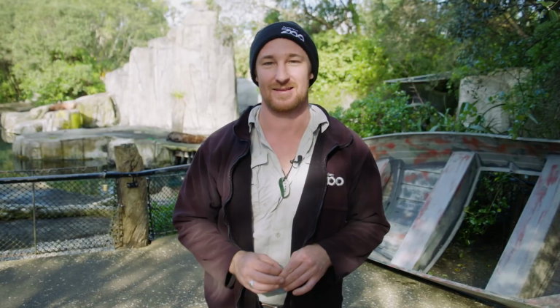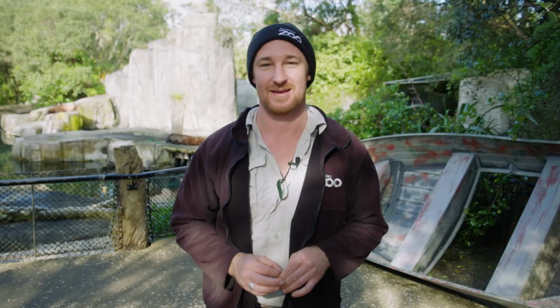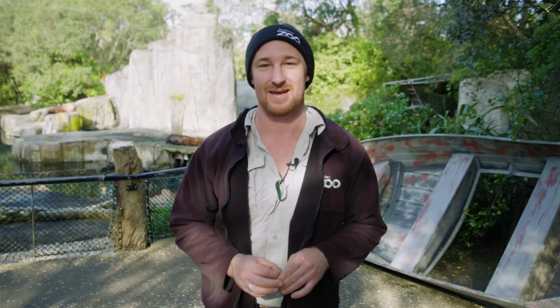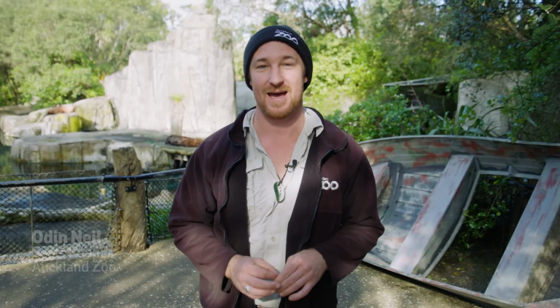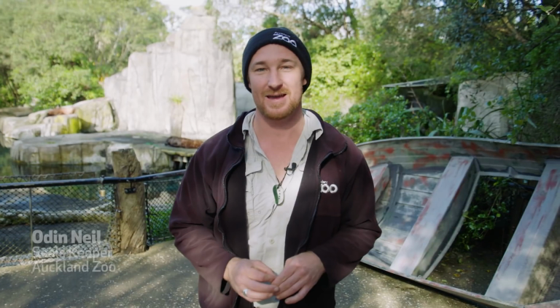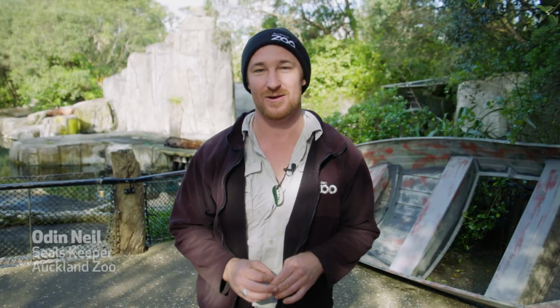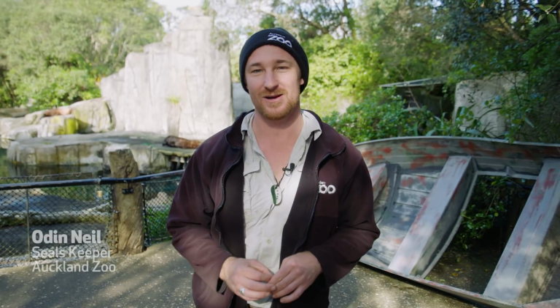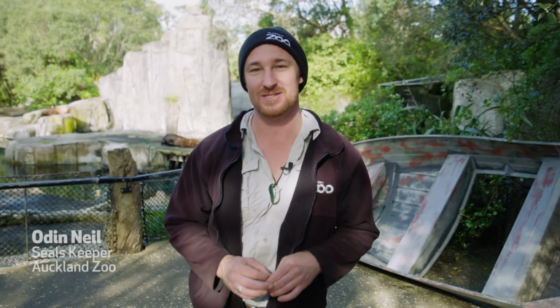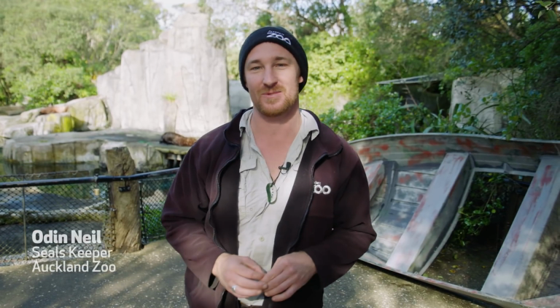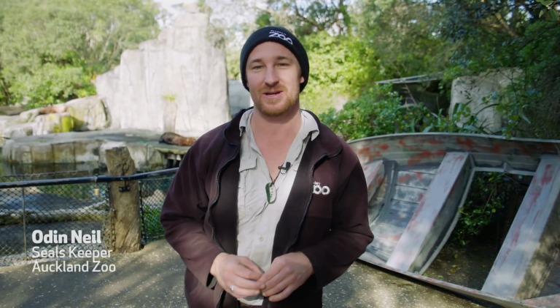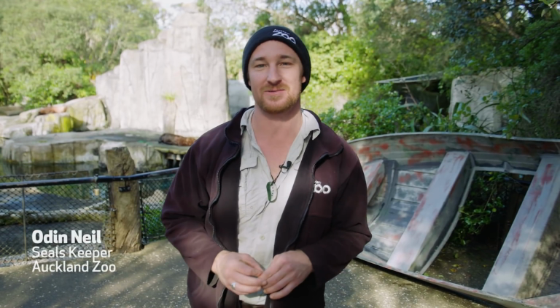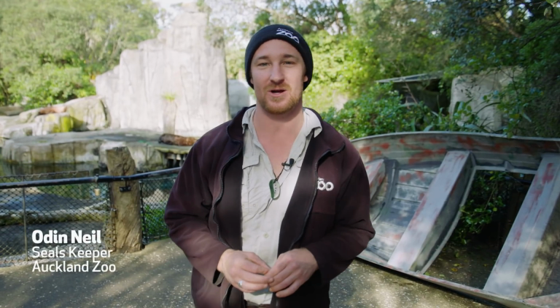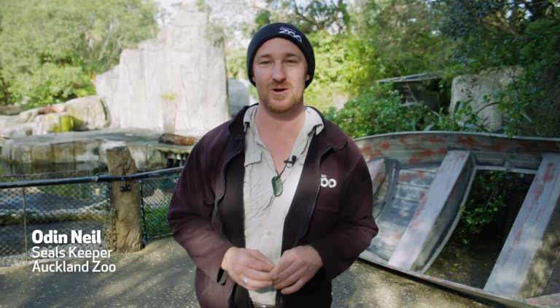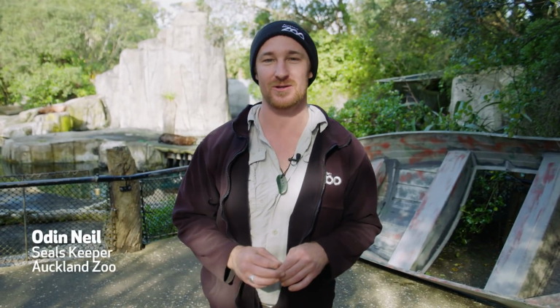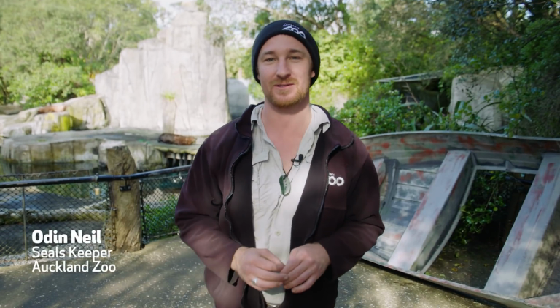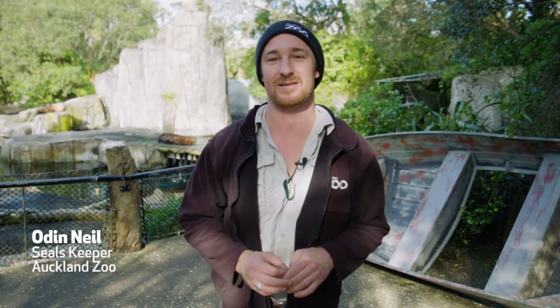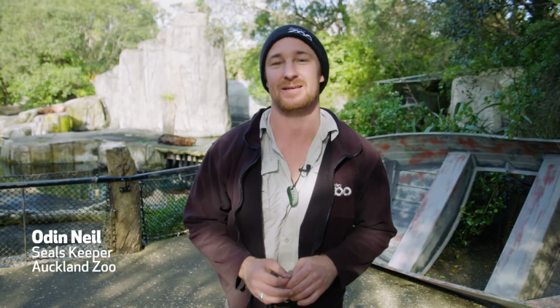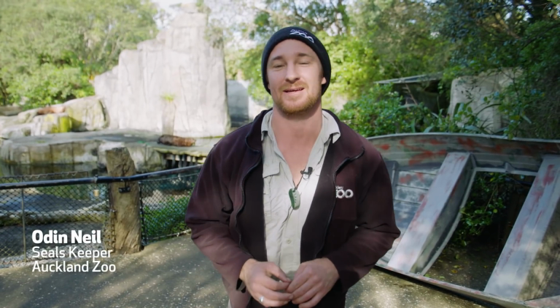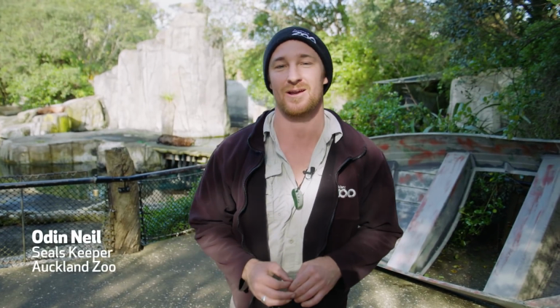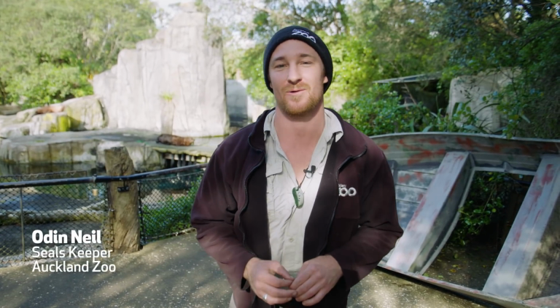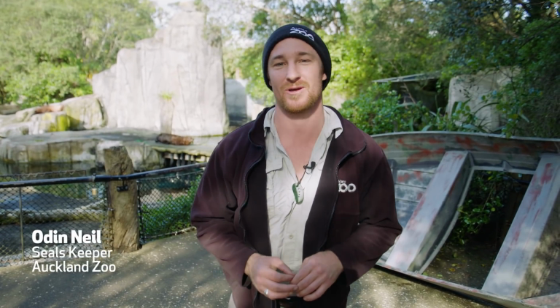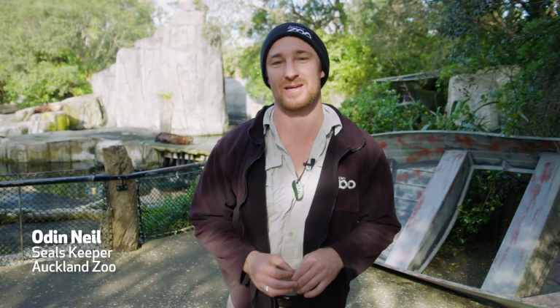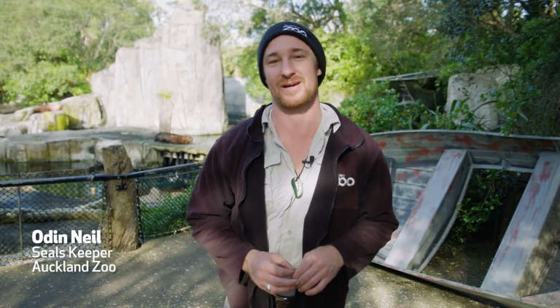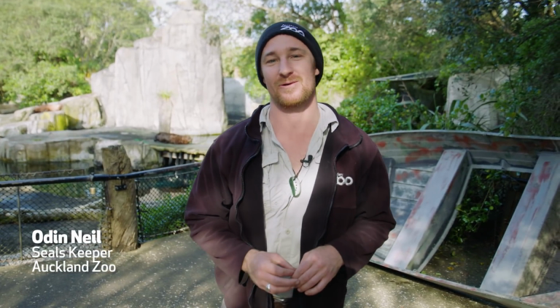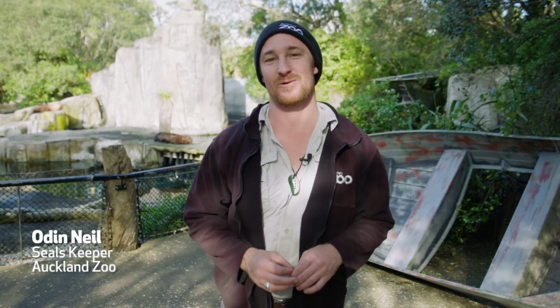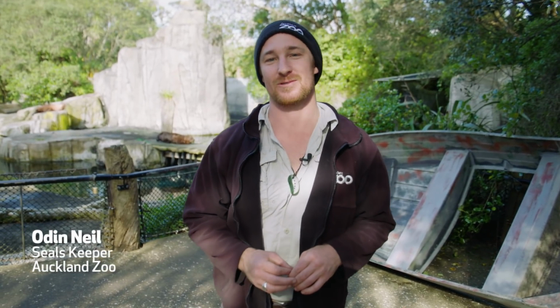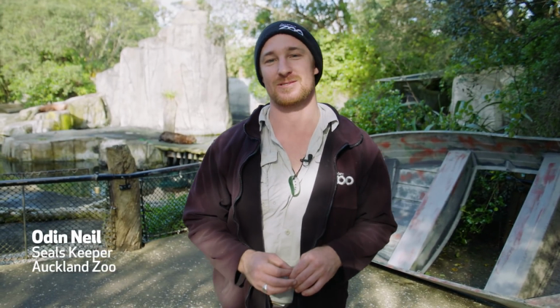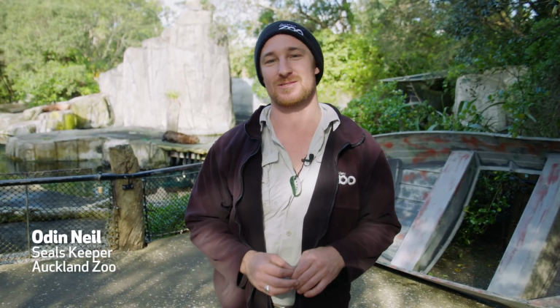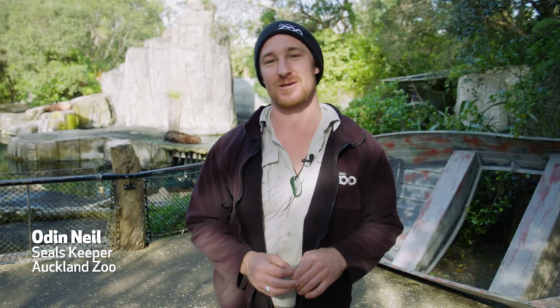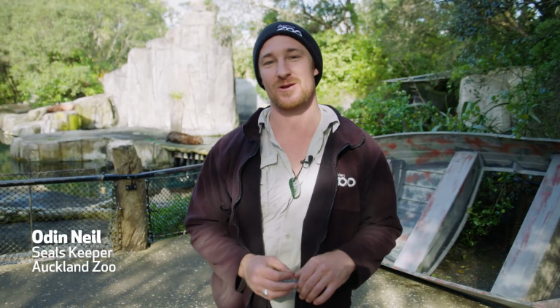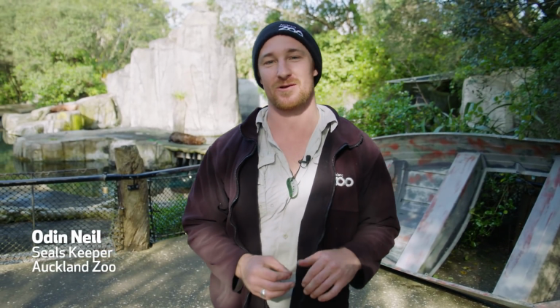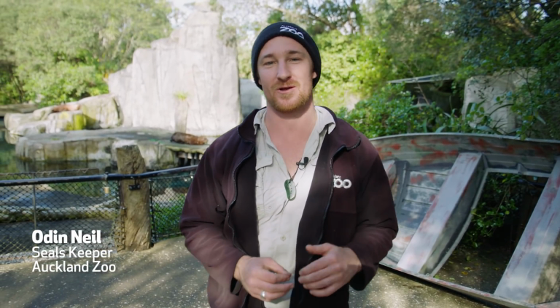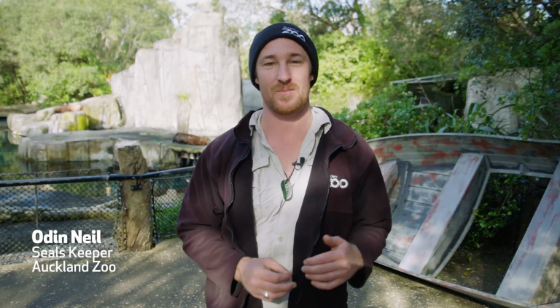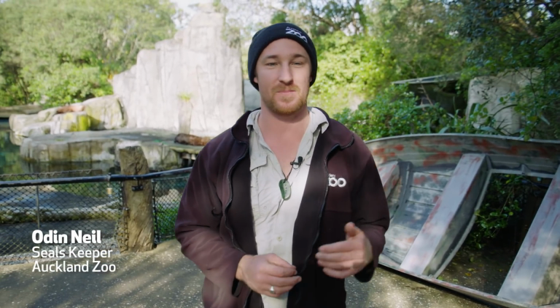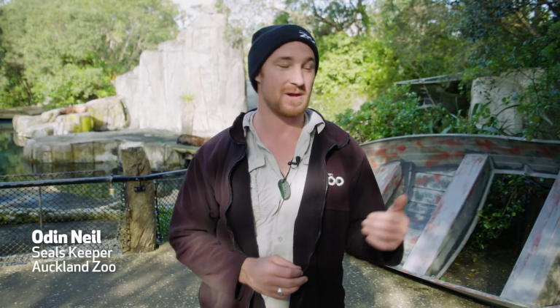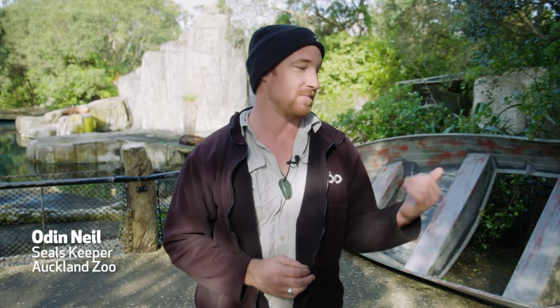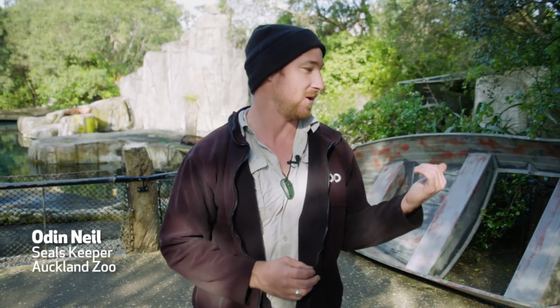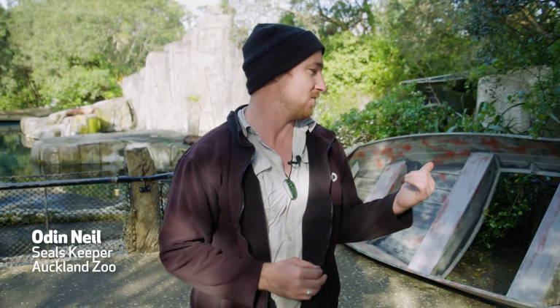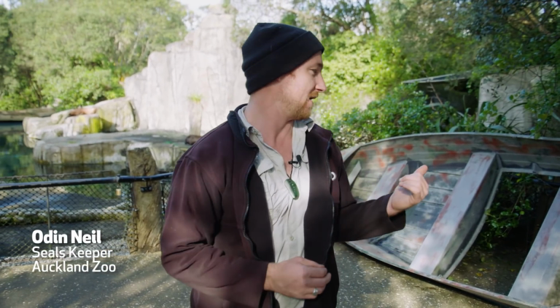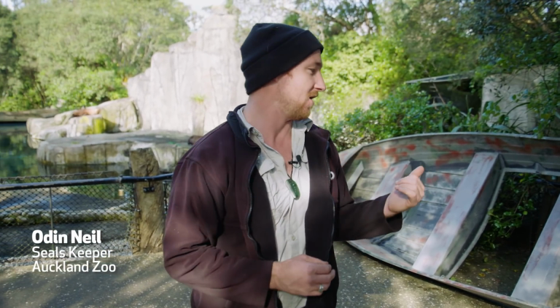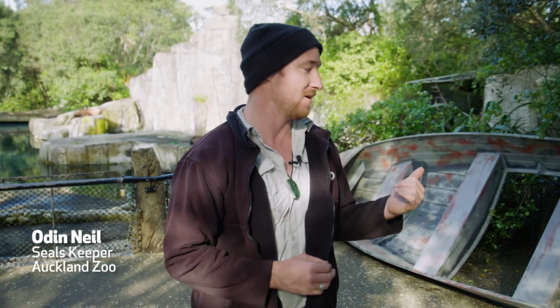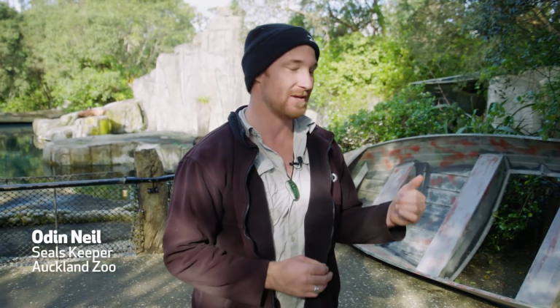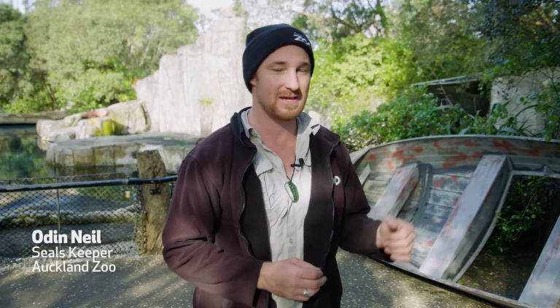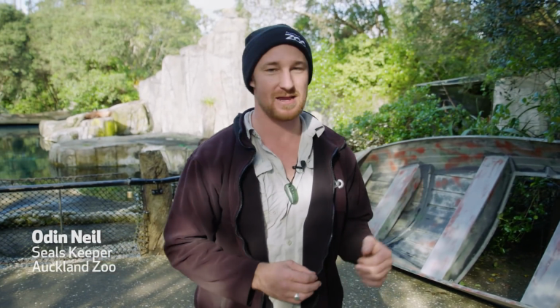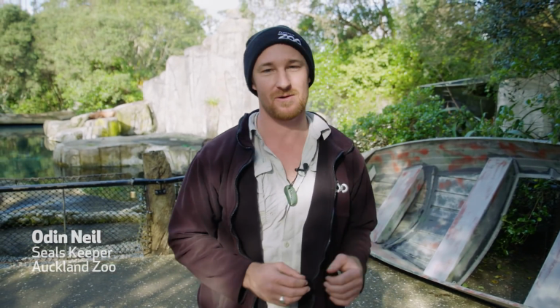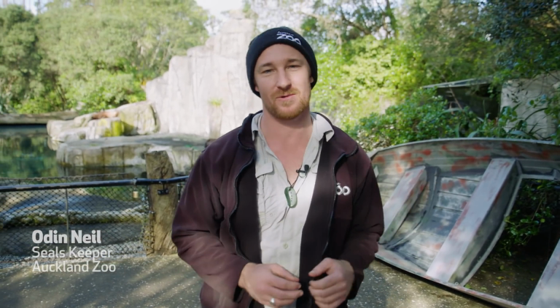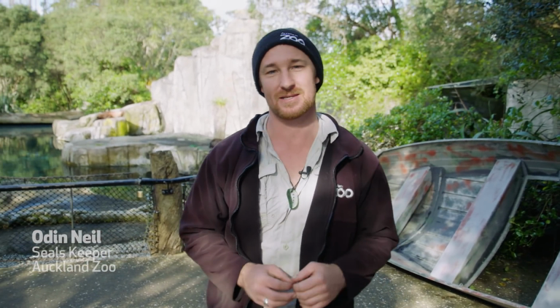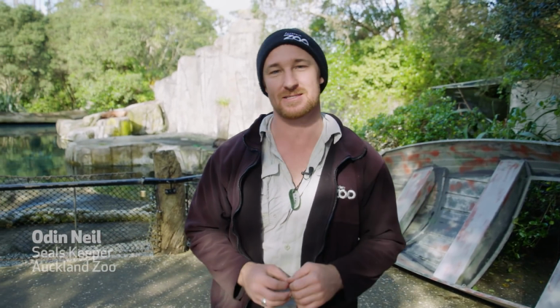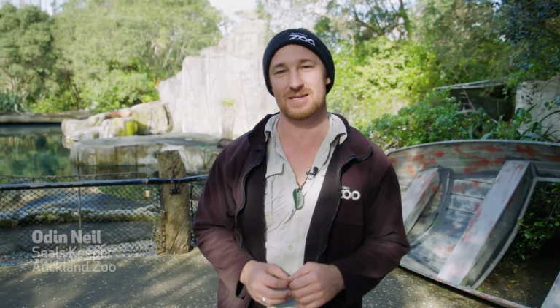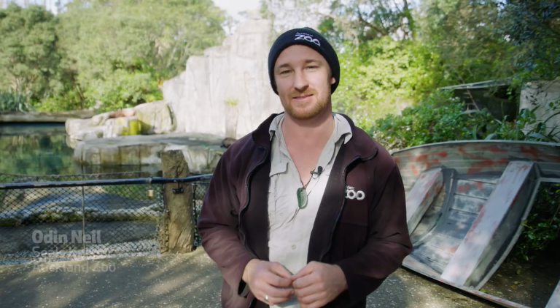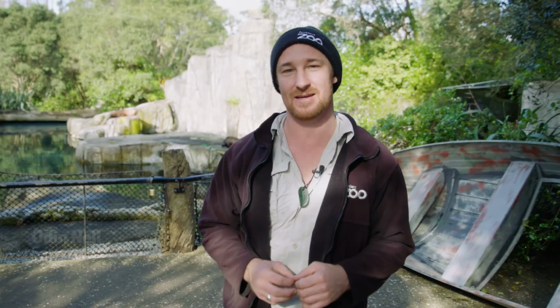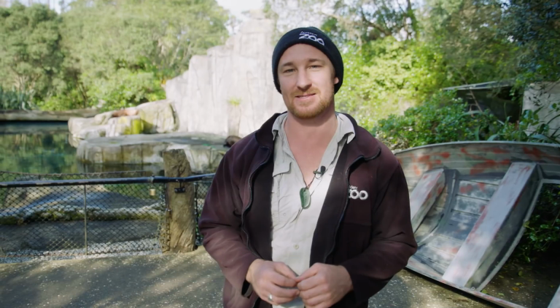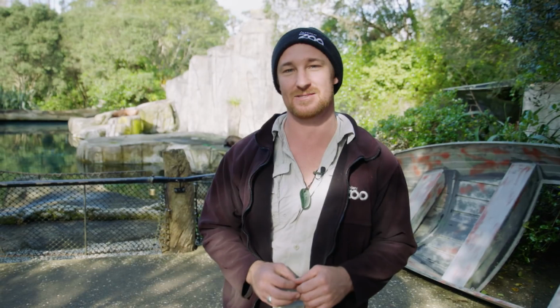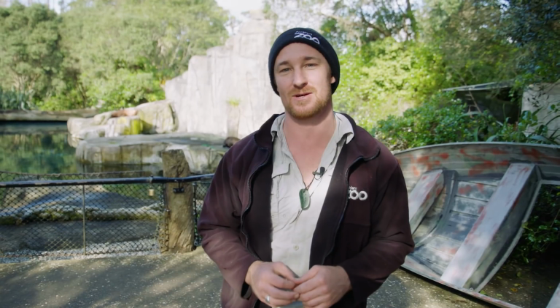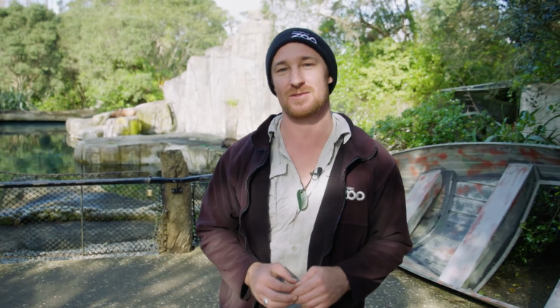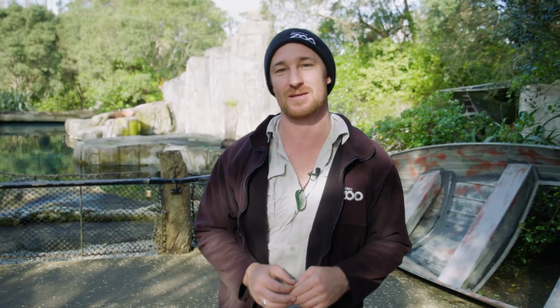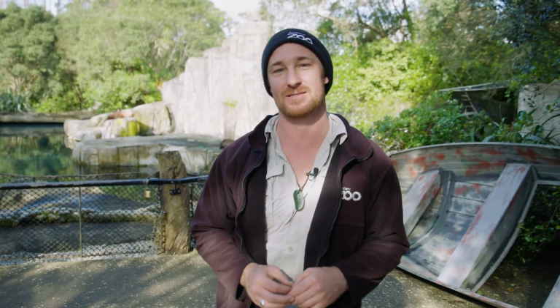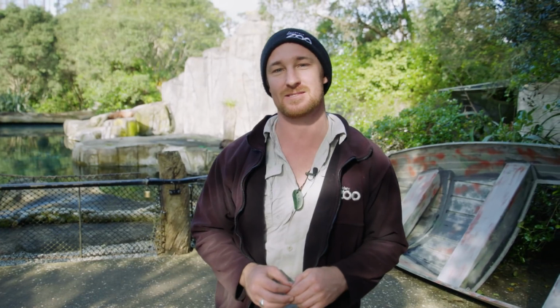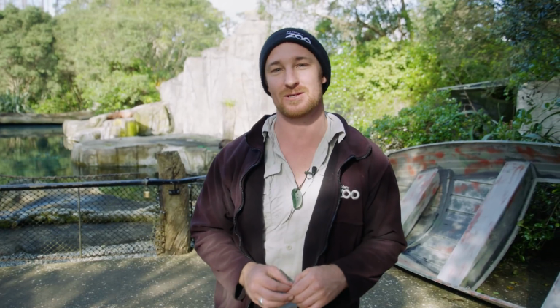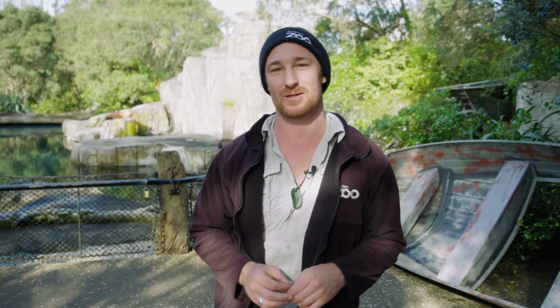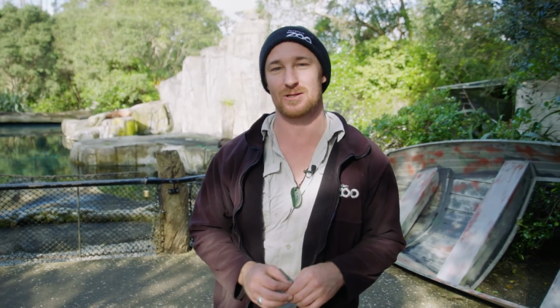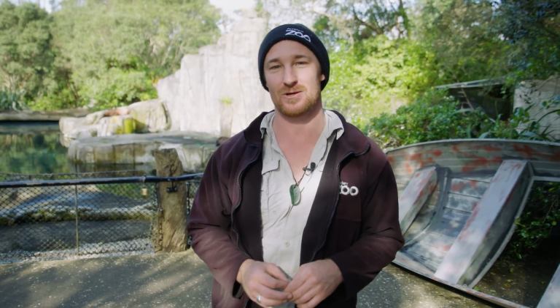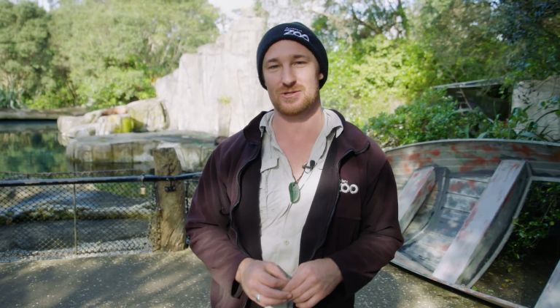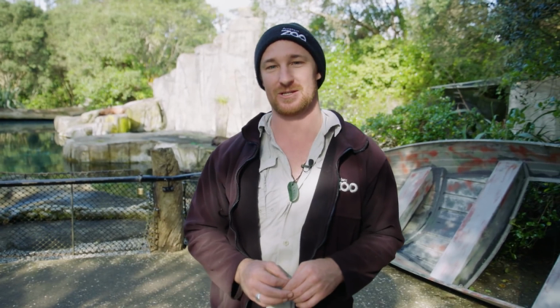Hey guys, my name's Odin and I work here at Auckland Zoo. I've got a big boat behind me and we're going to stick that inside the seal enclosure.